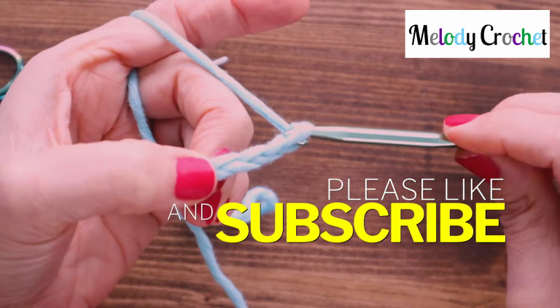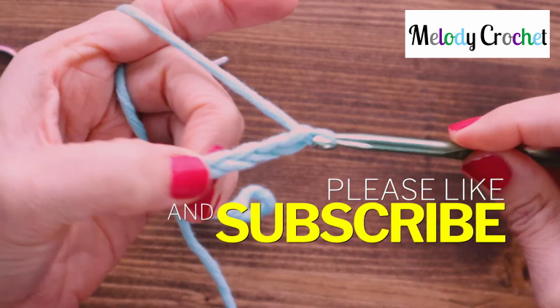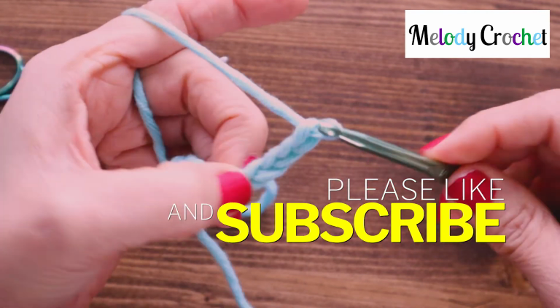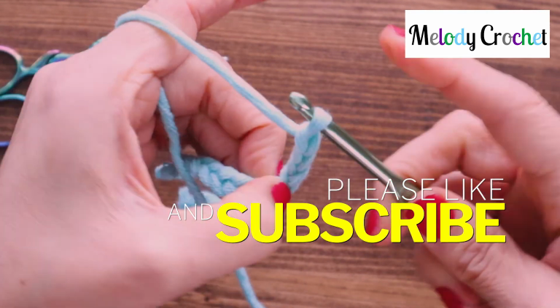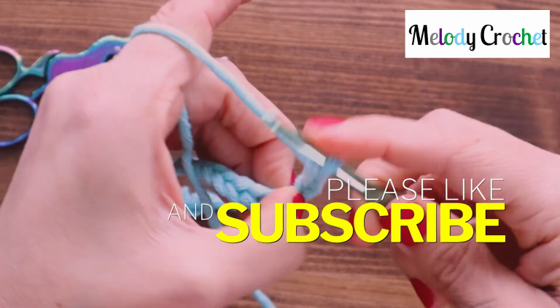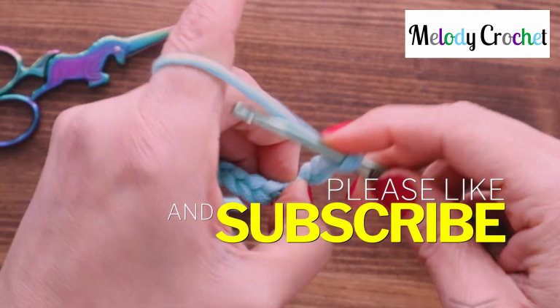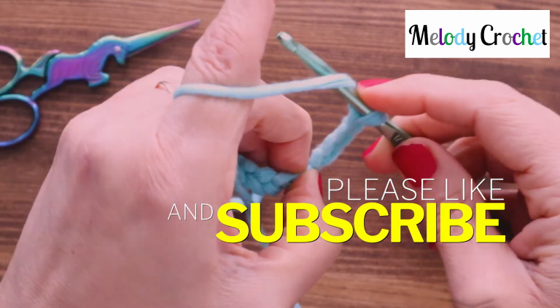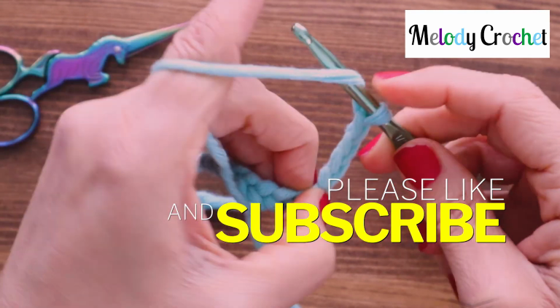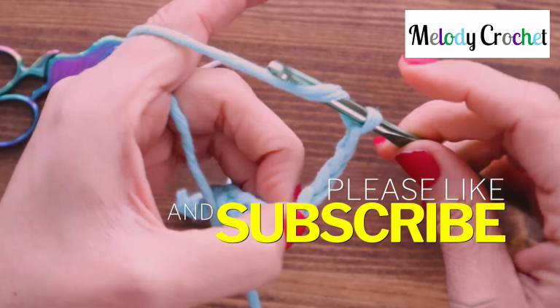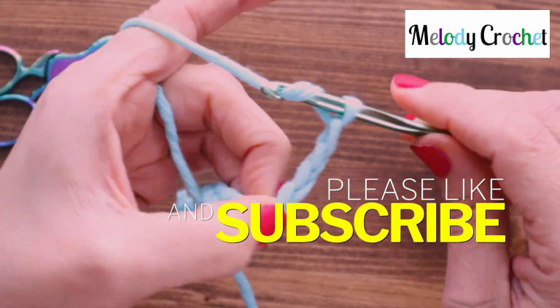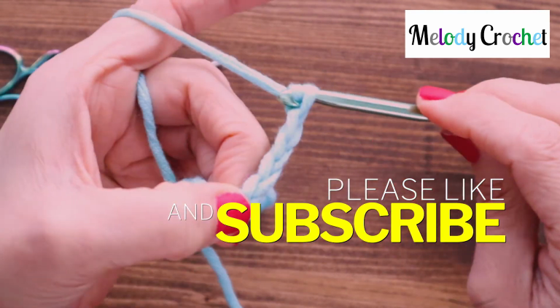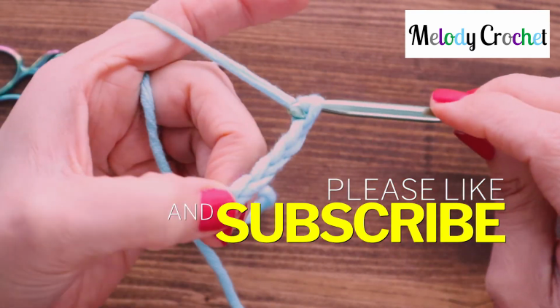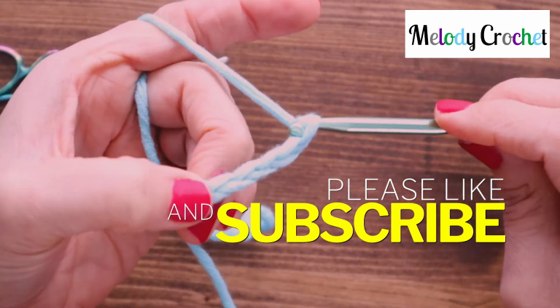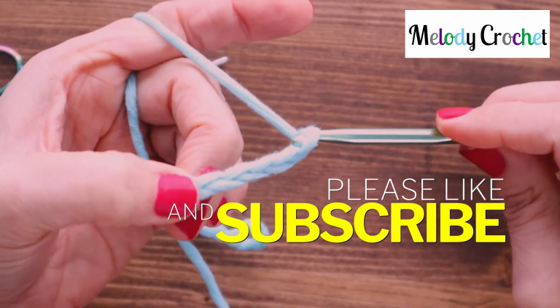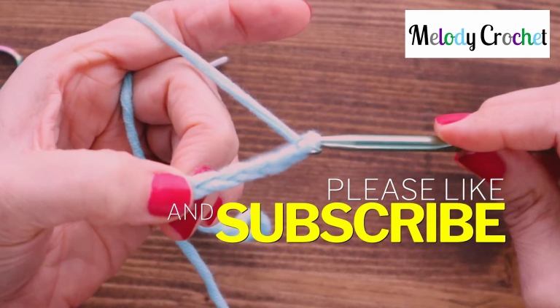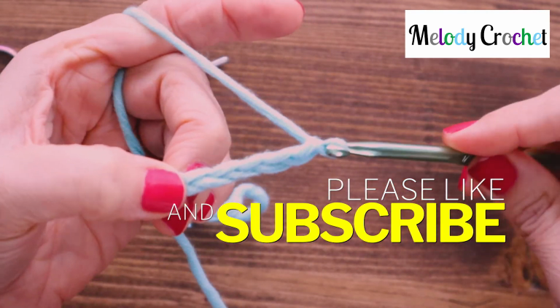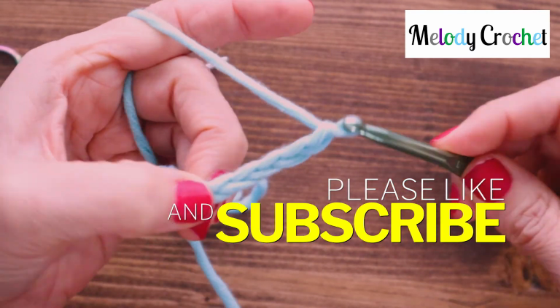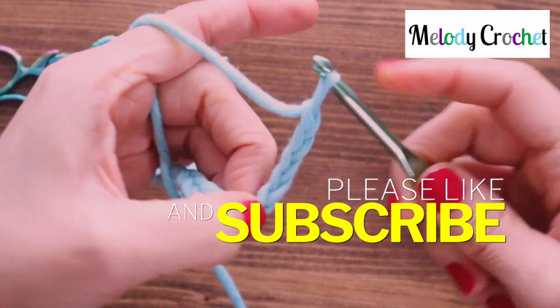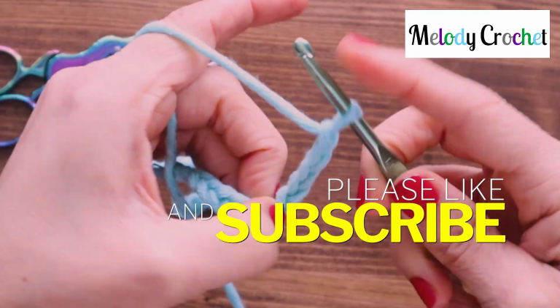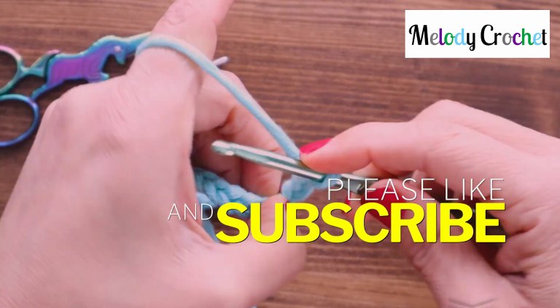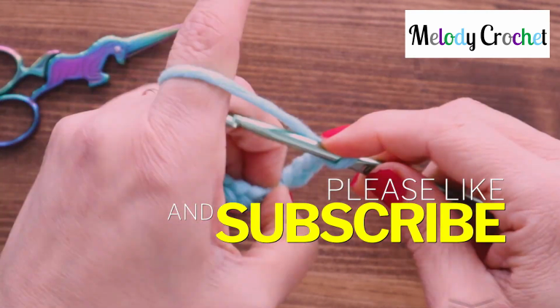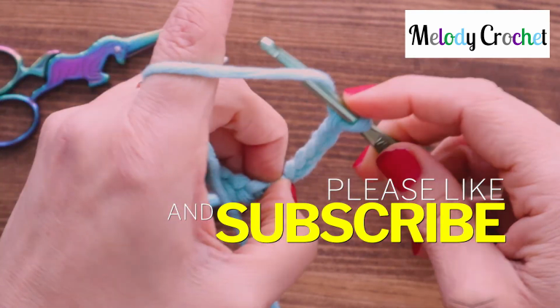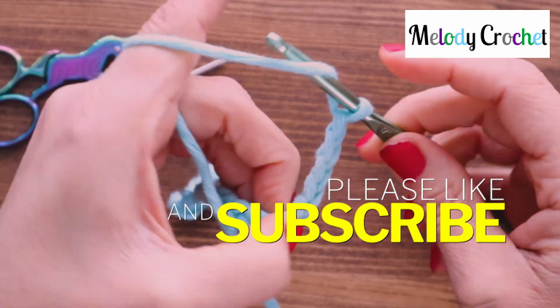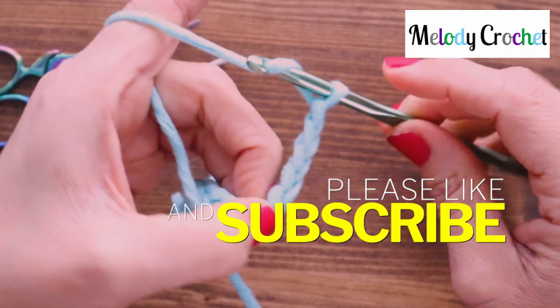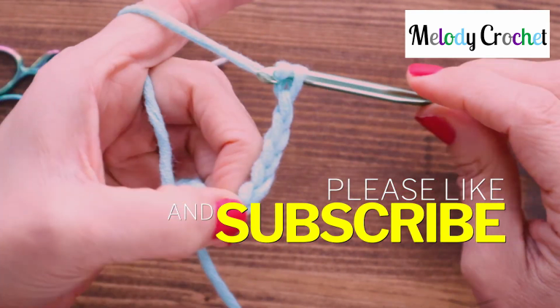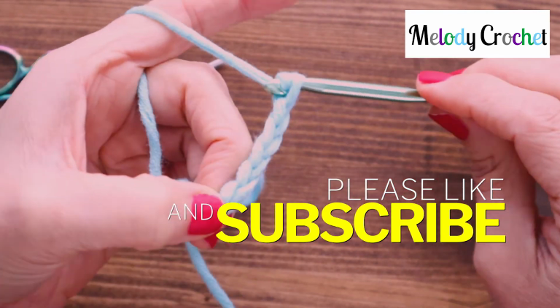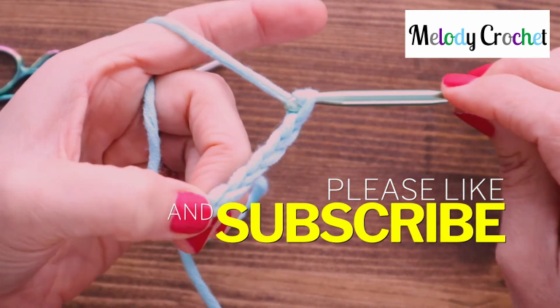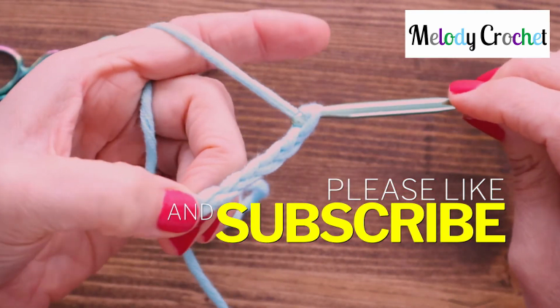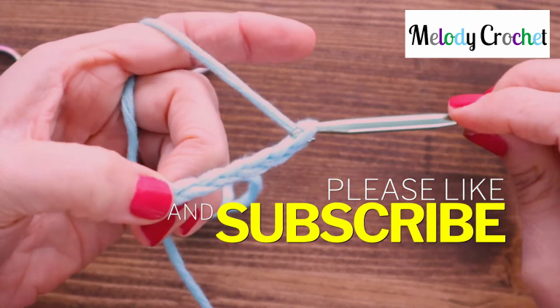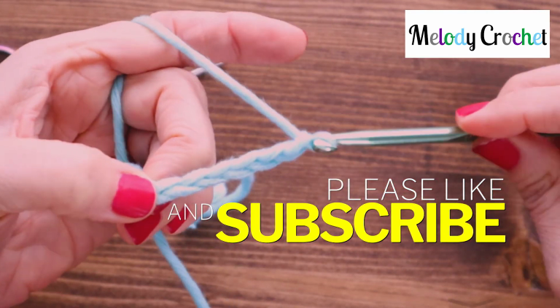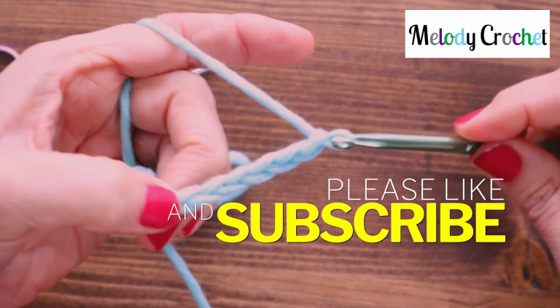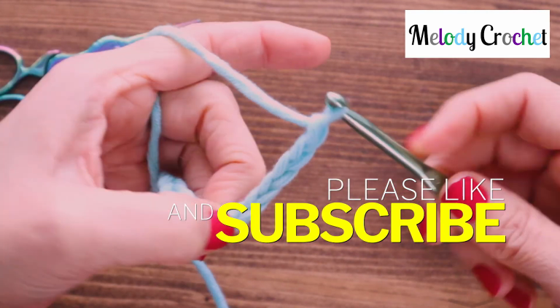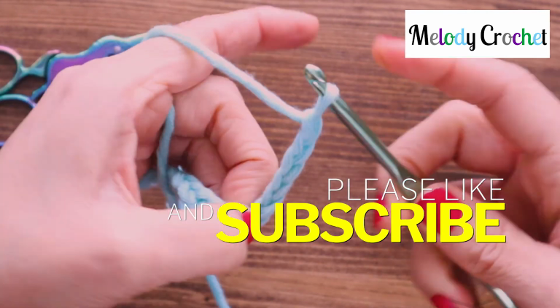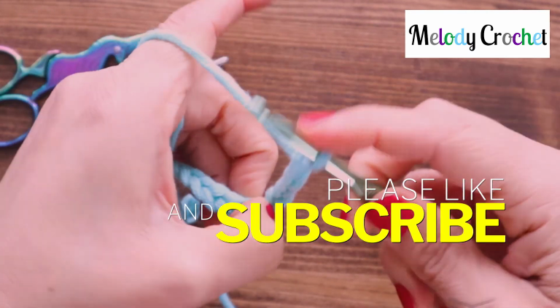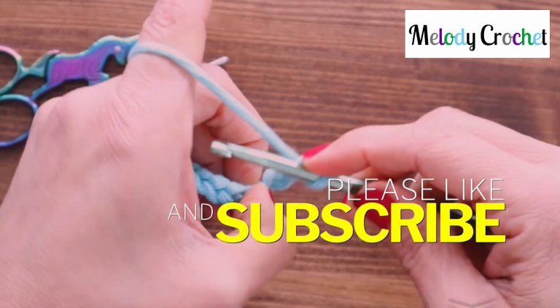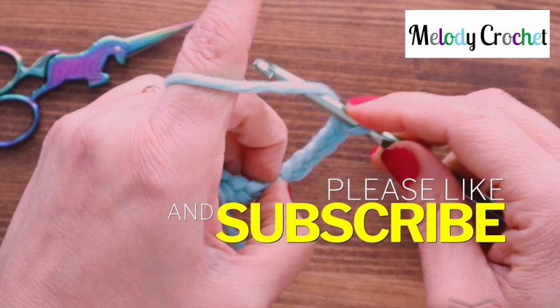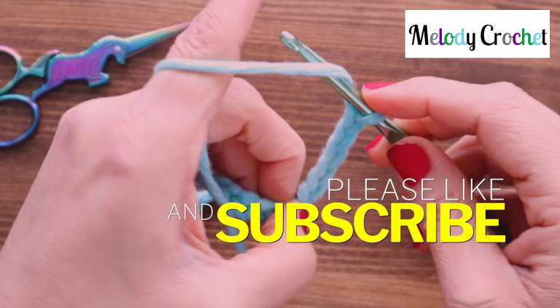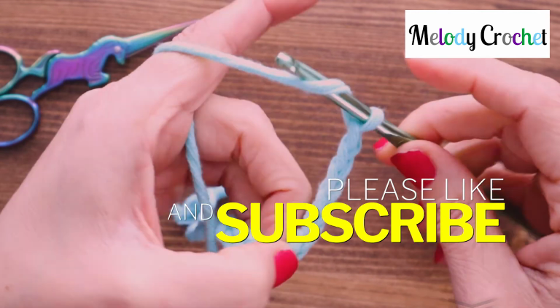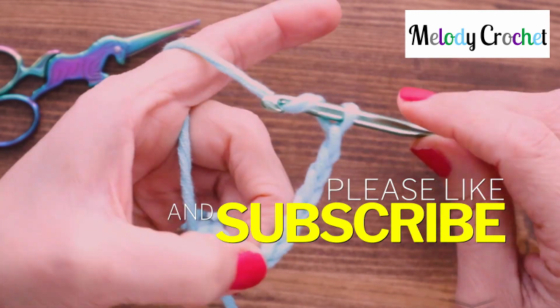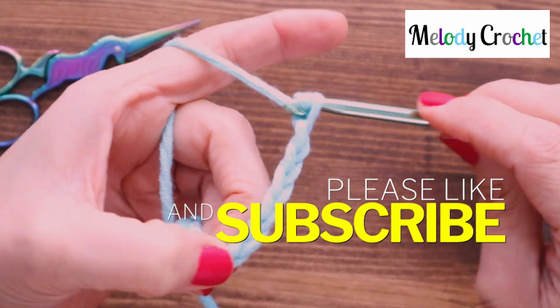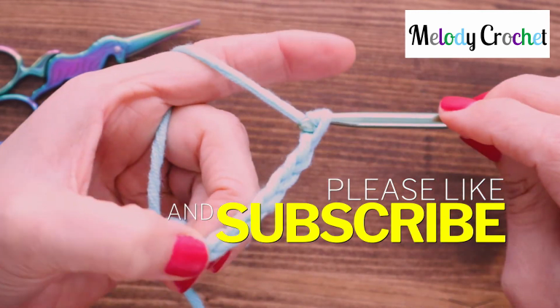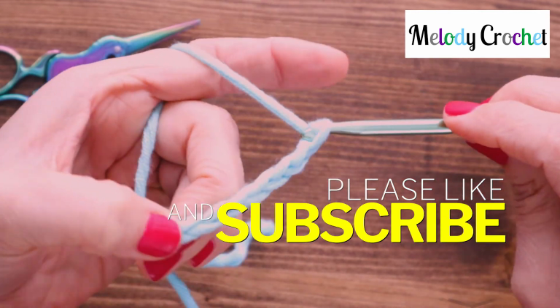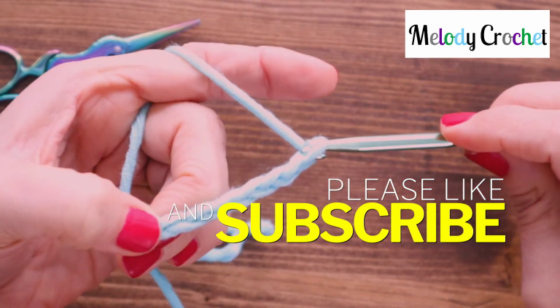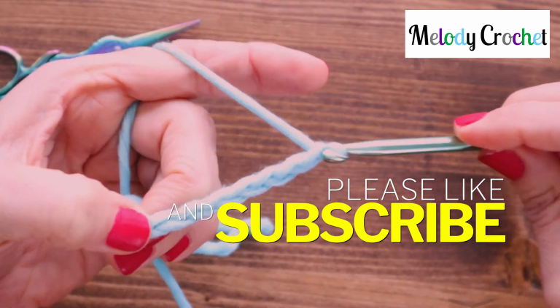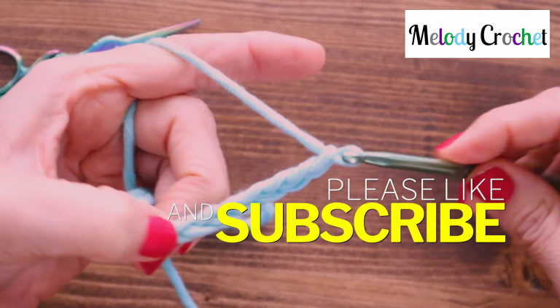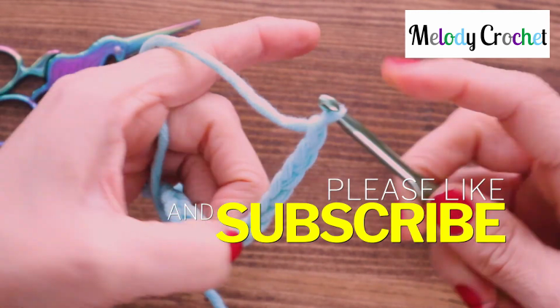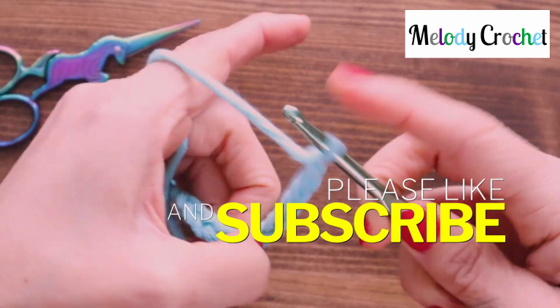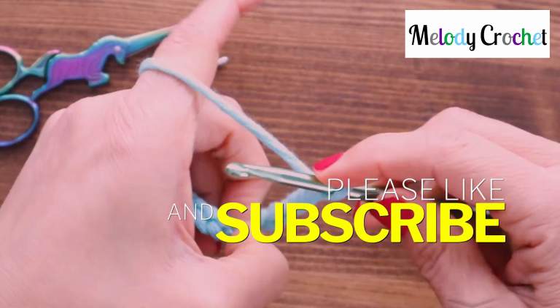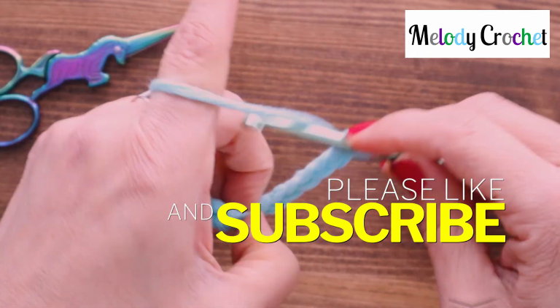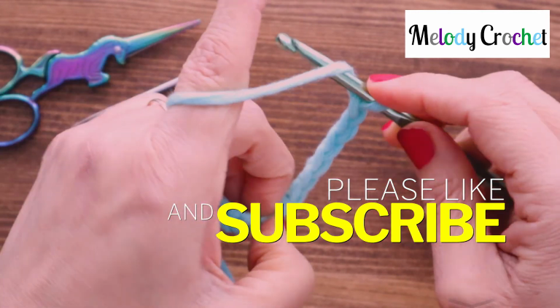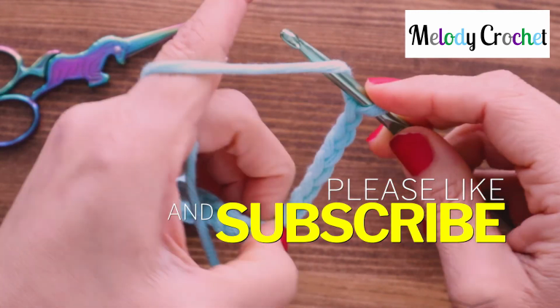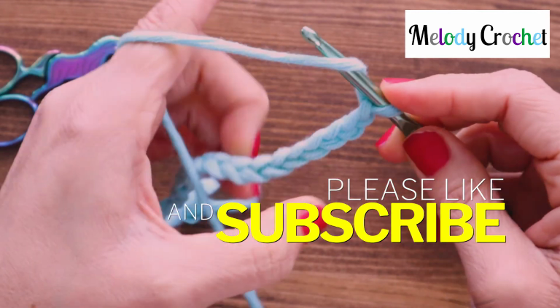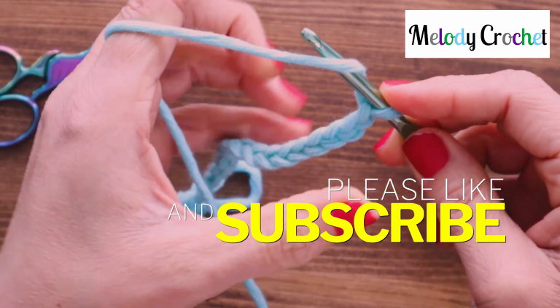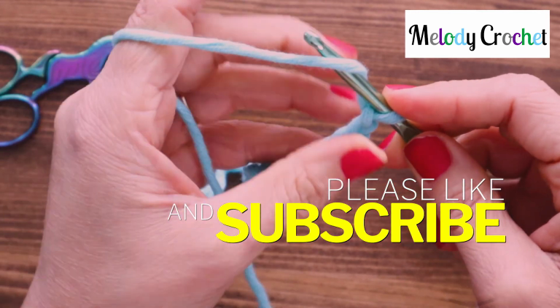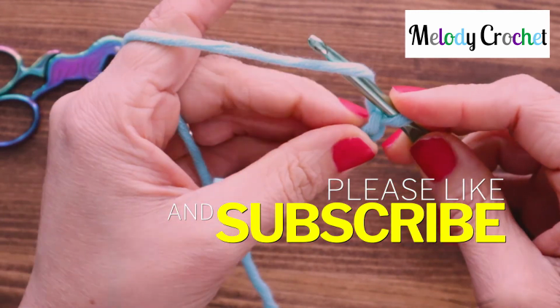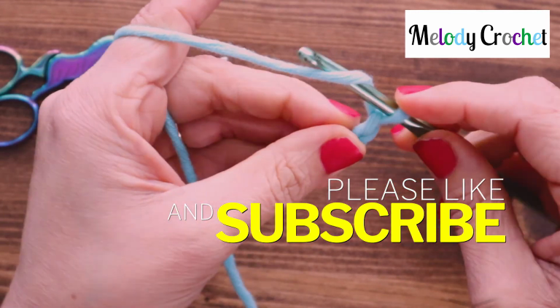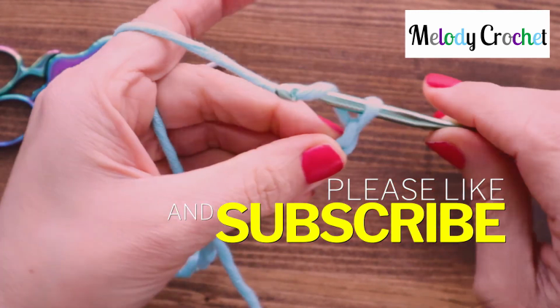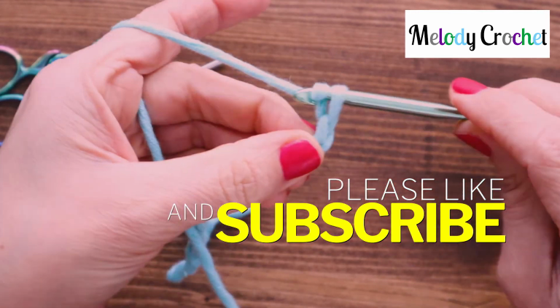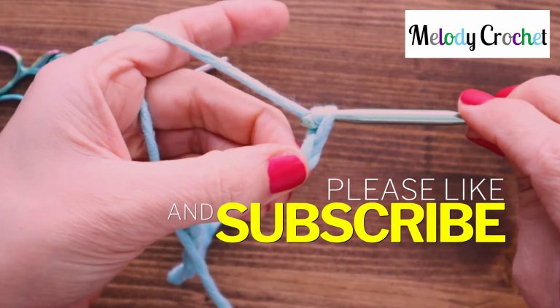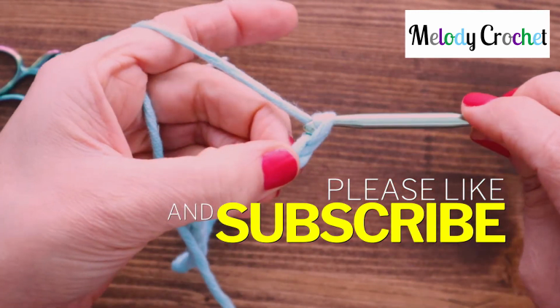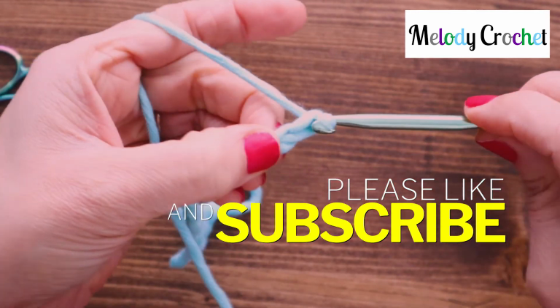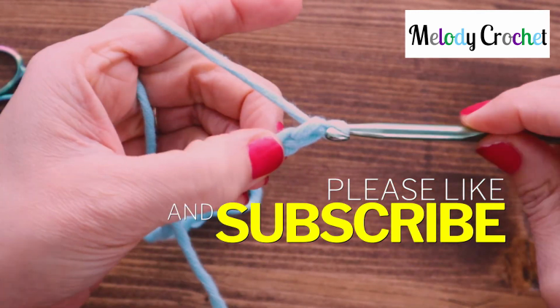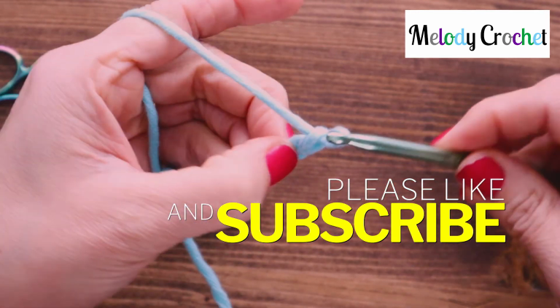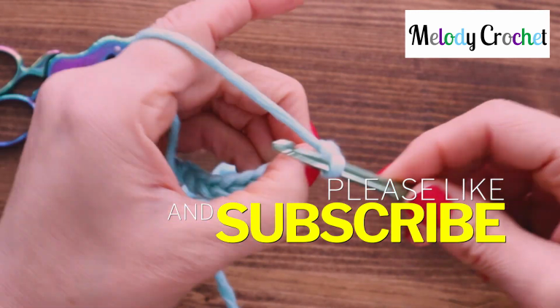Thanks for stopping in. If you have any questions or comments, leave those down below. I'll see you again soon with another crochet stitch basic.